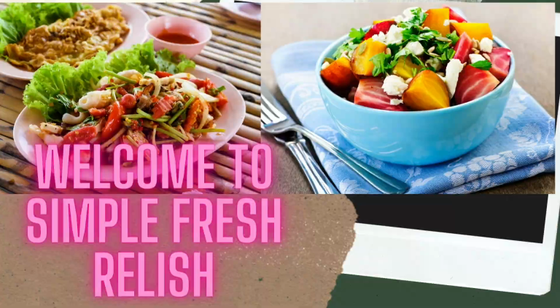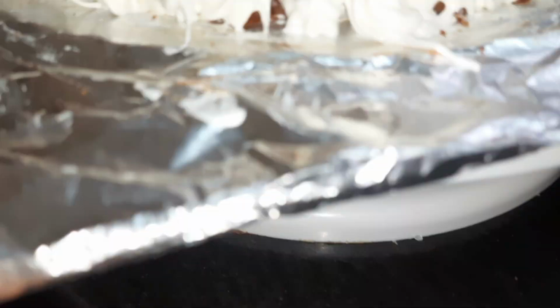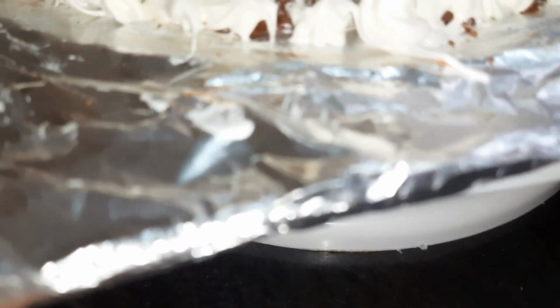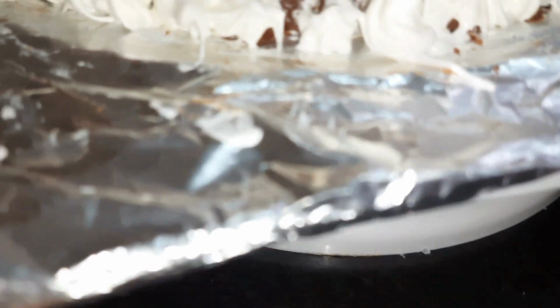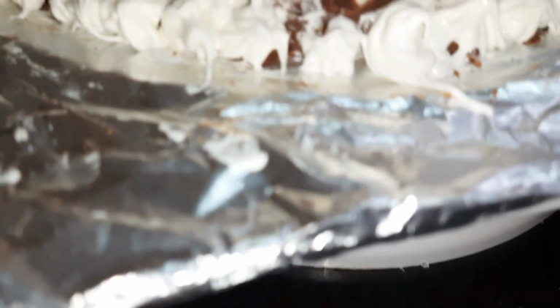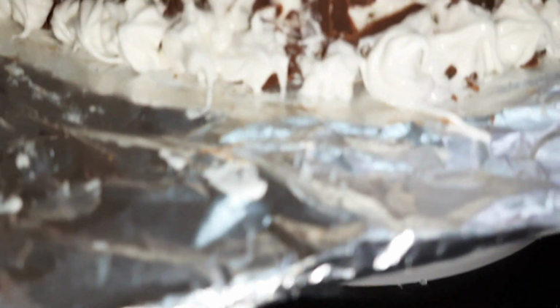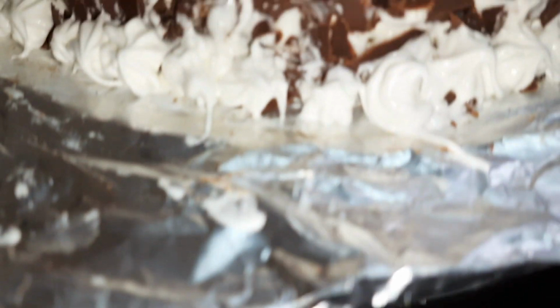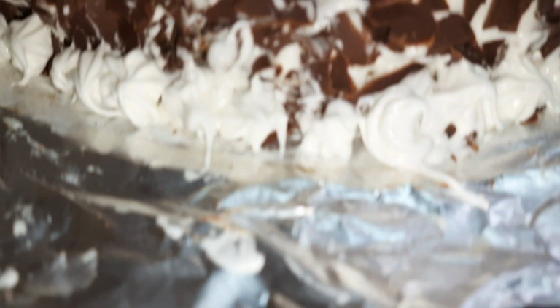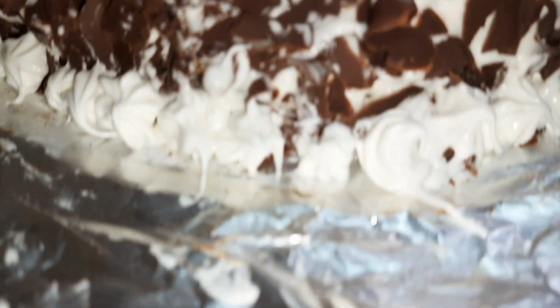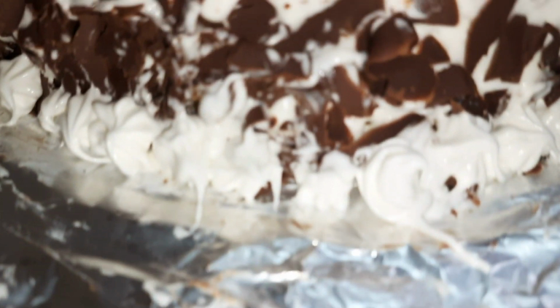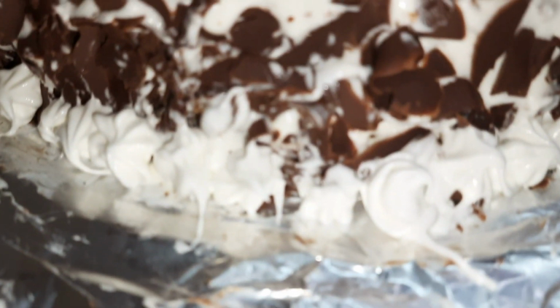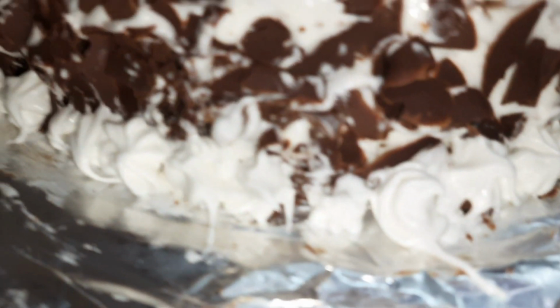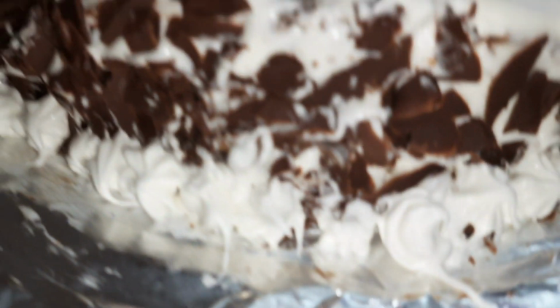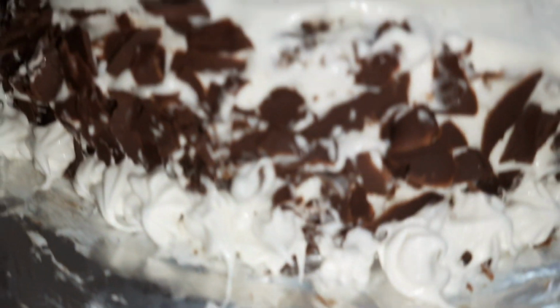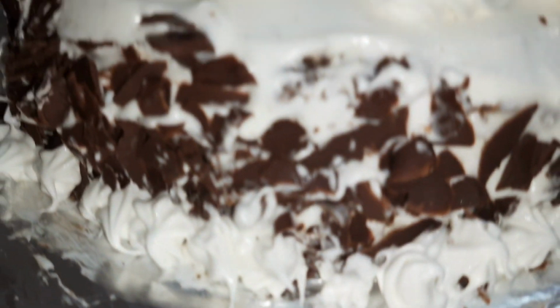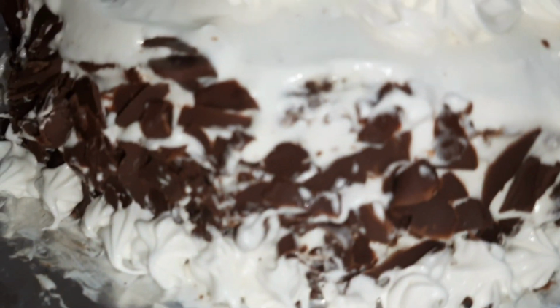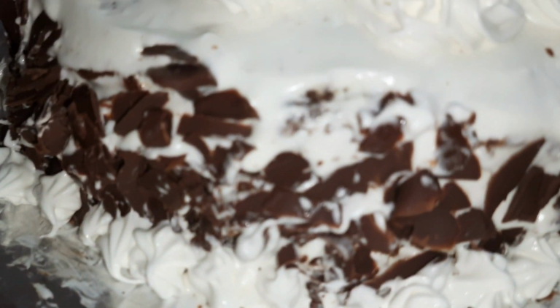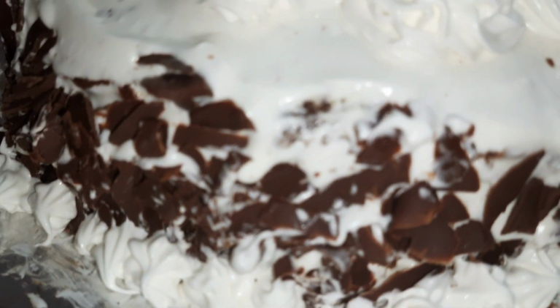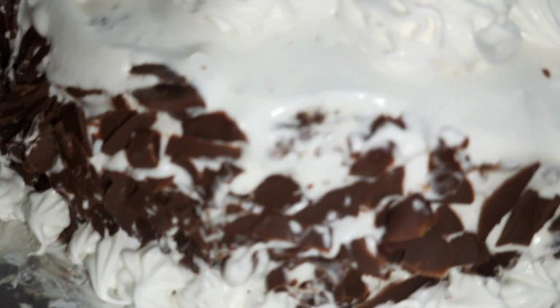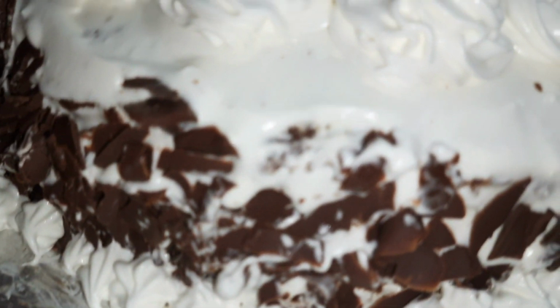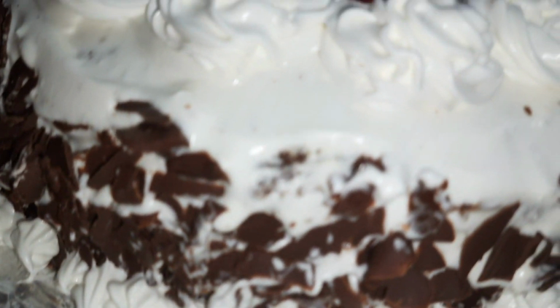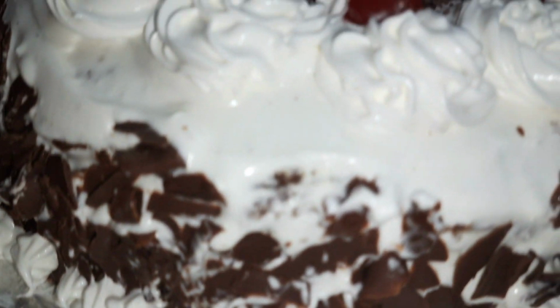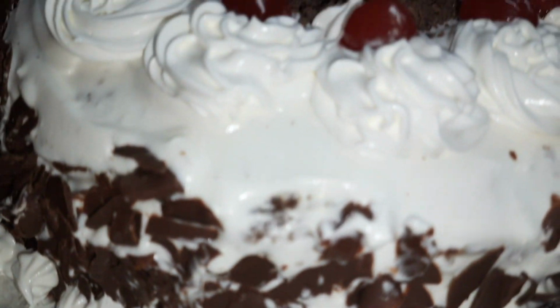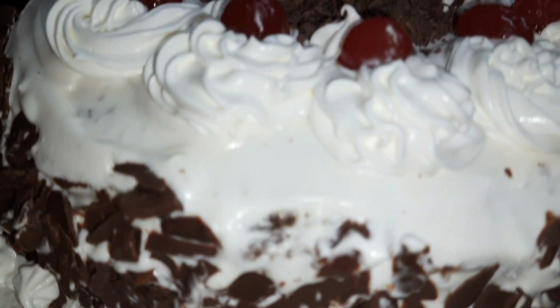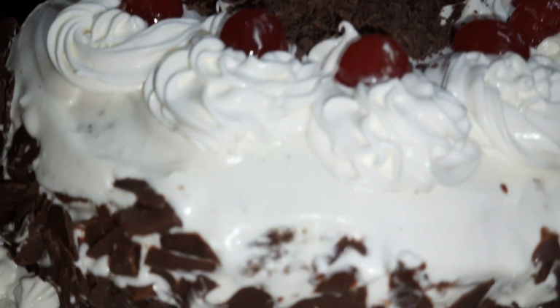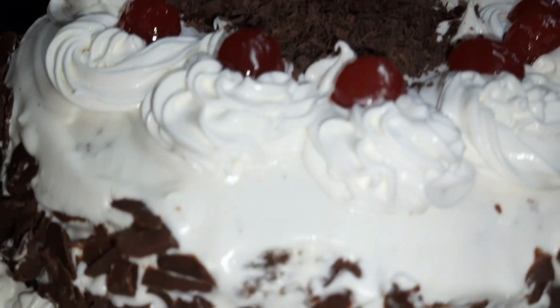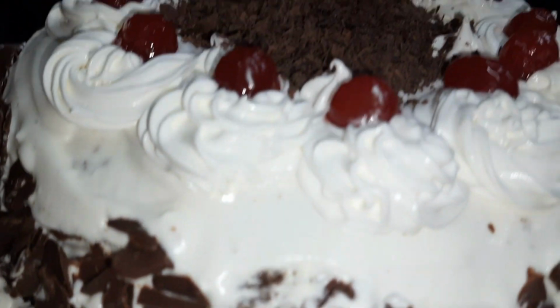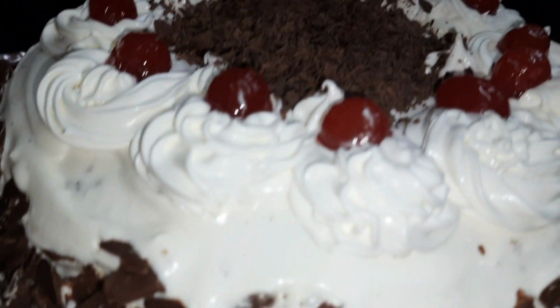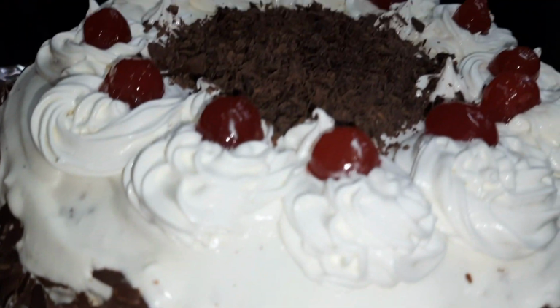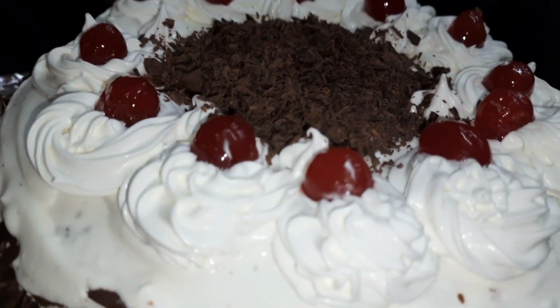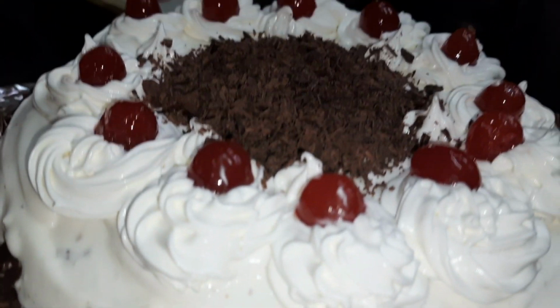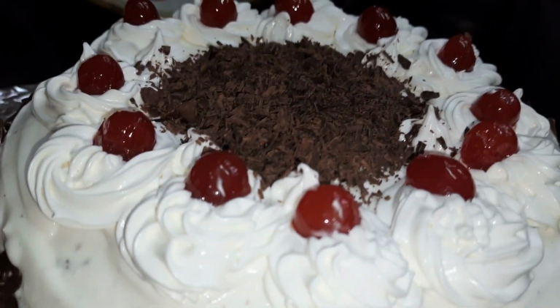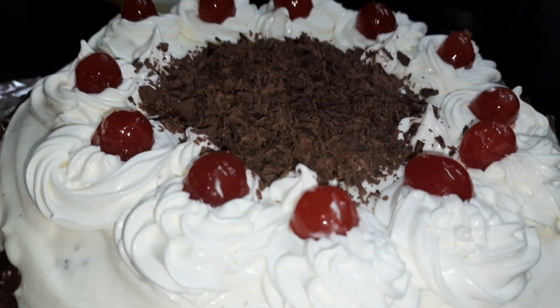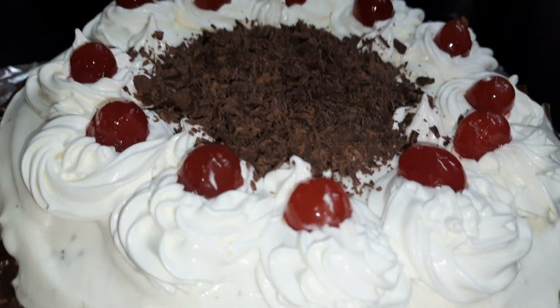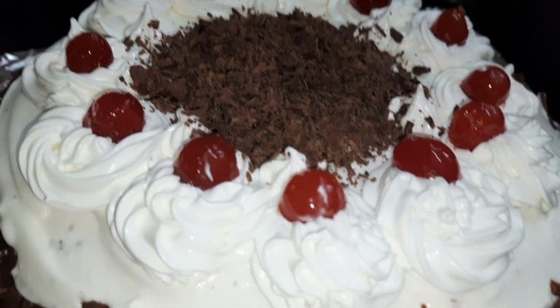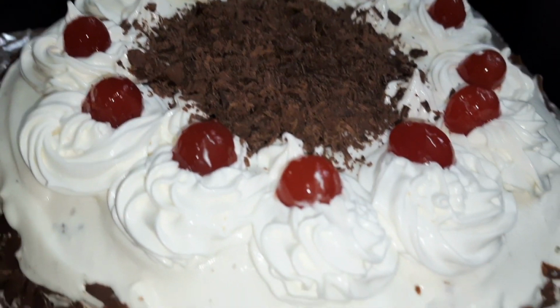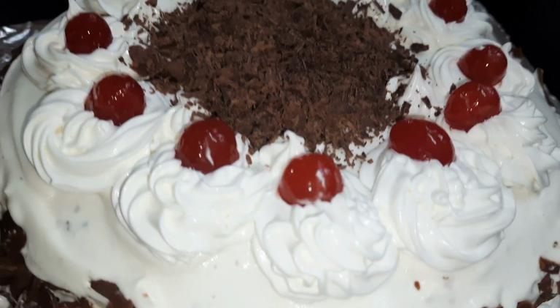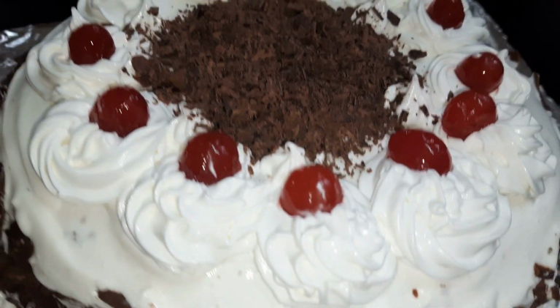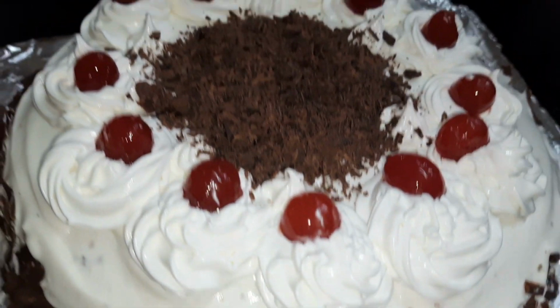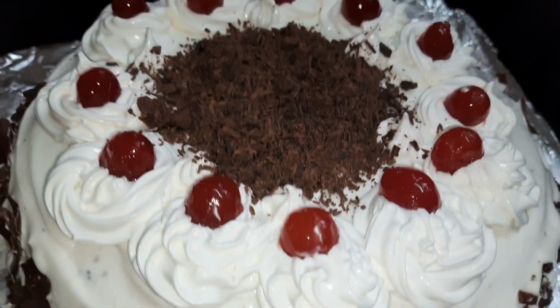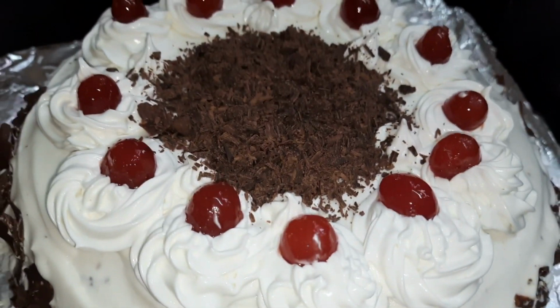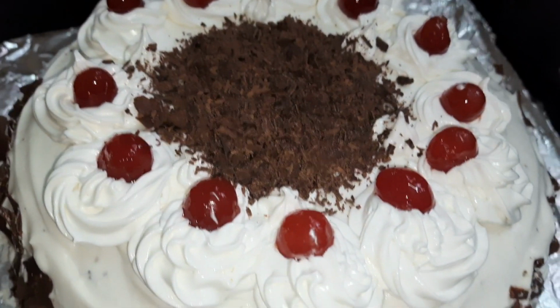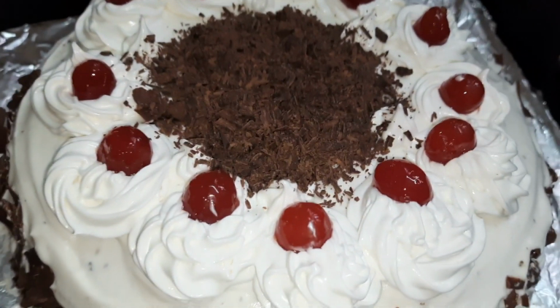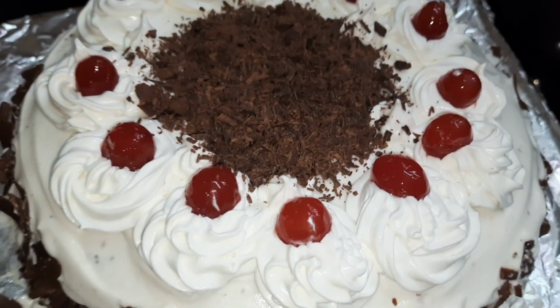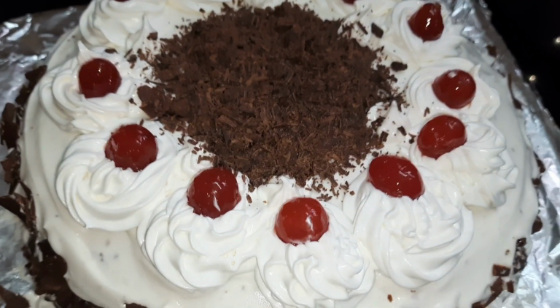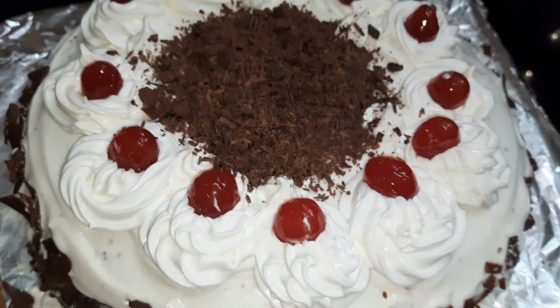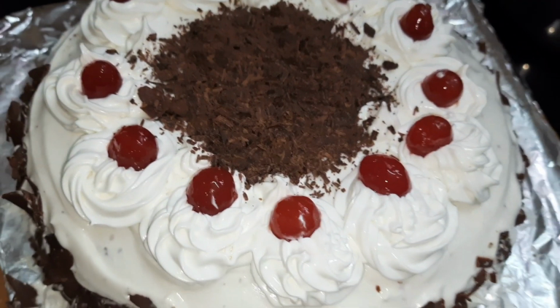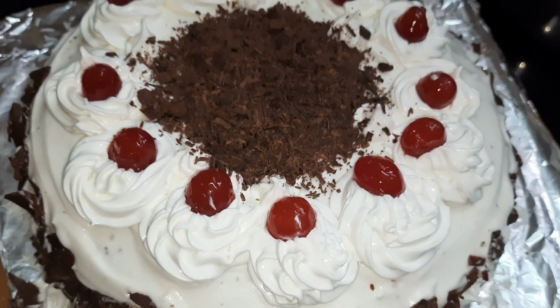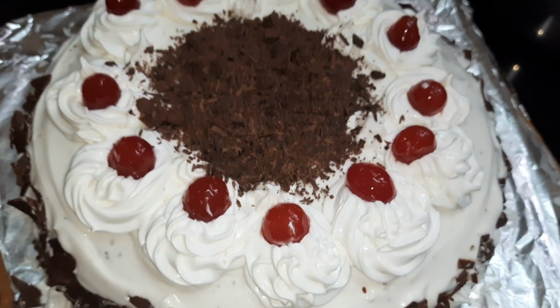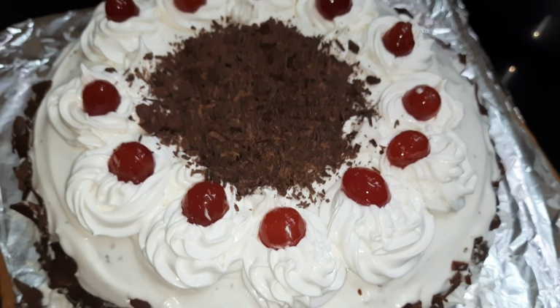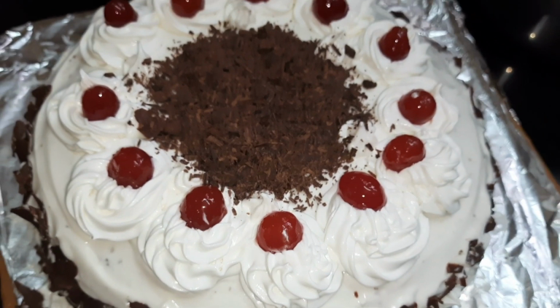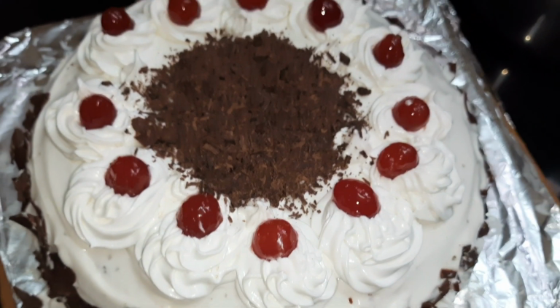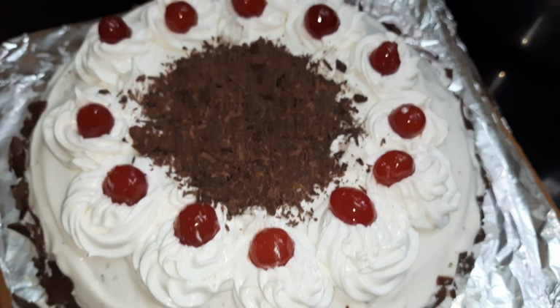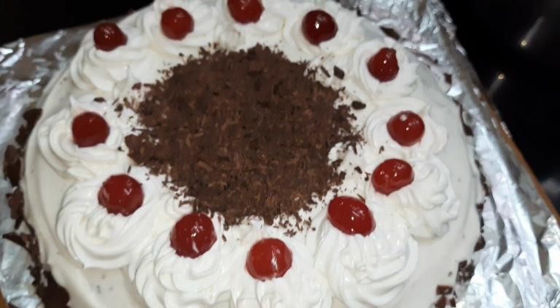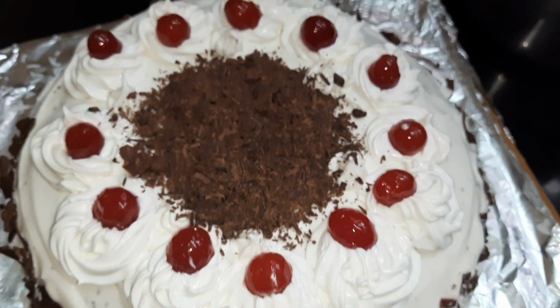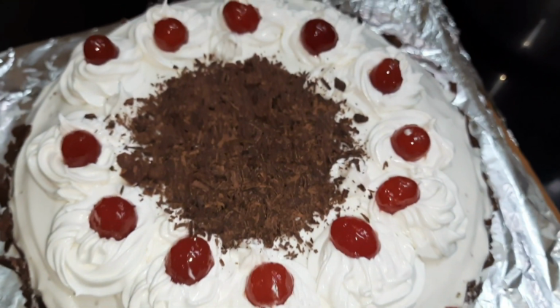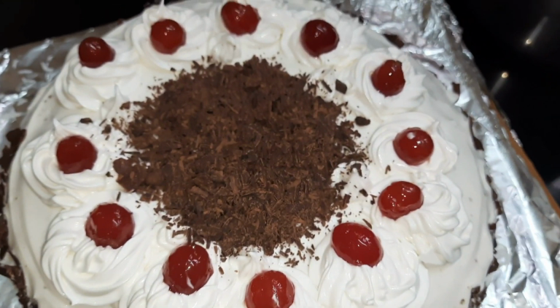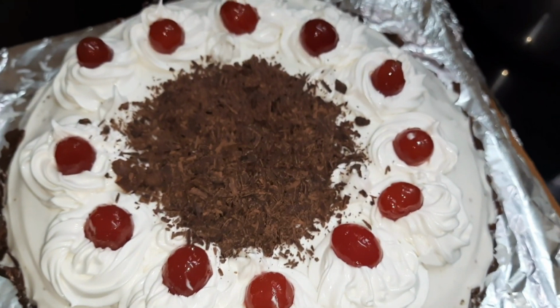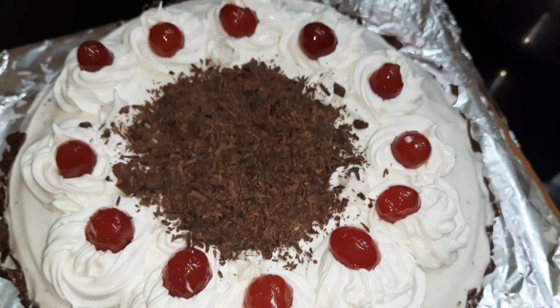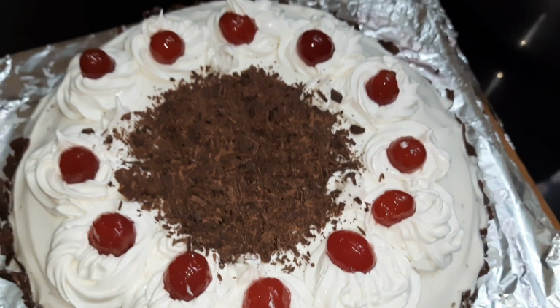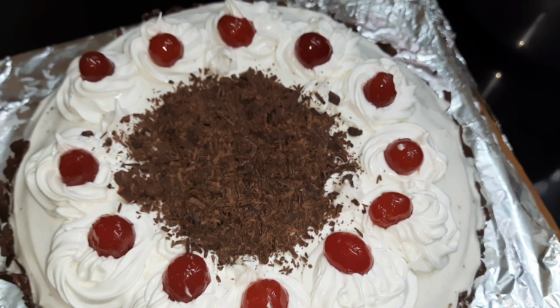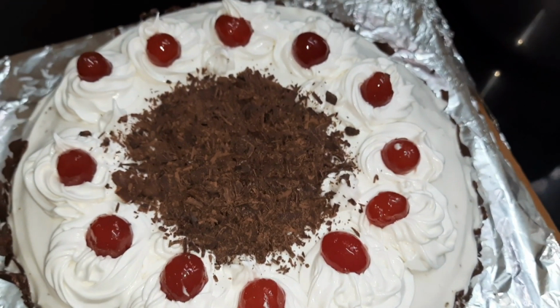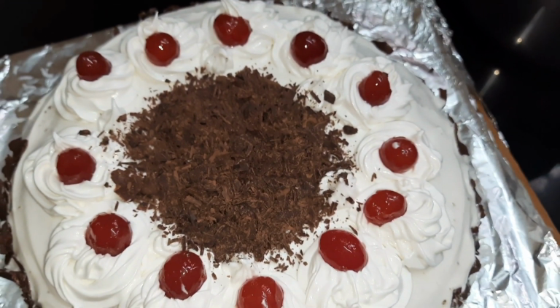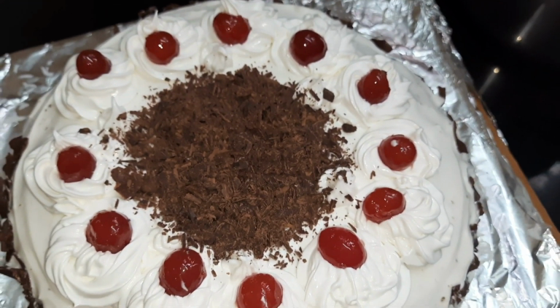Hi friends, hope you're all doing good. Today we'll make this amazing black forest cake using stabilized Amul whipping cream.